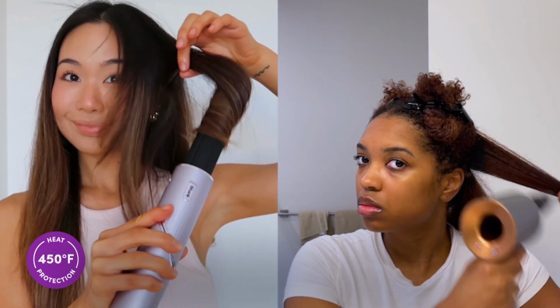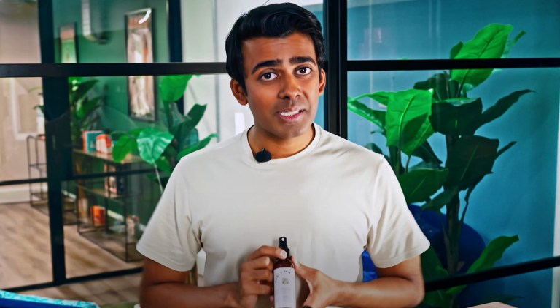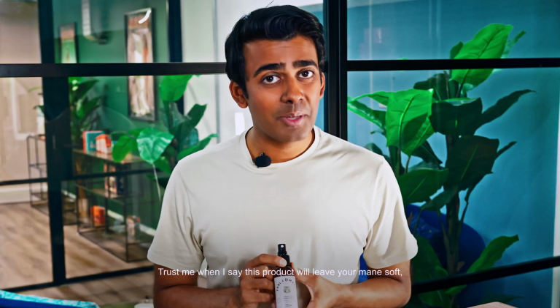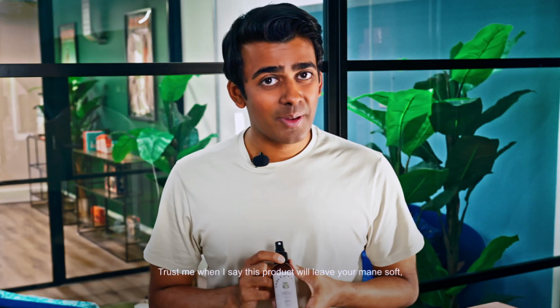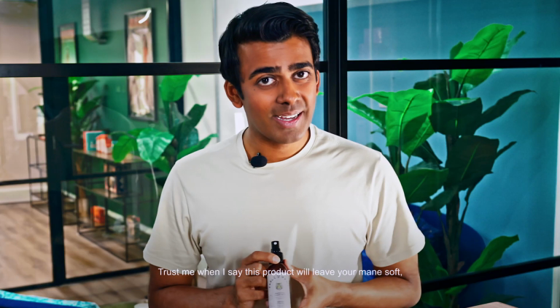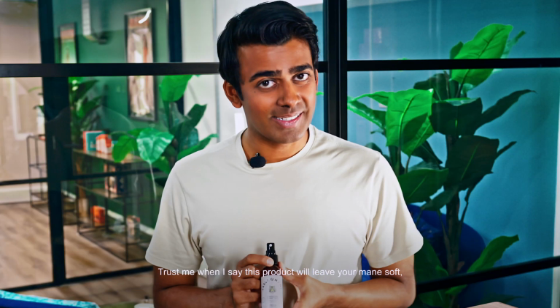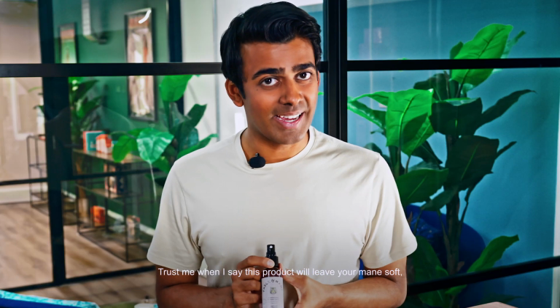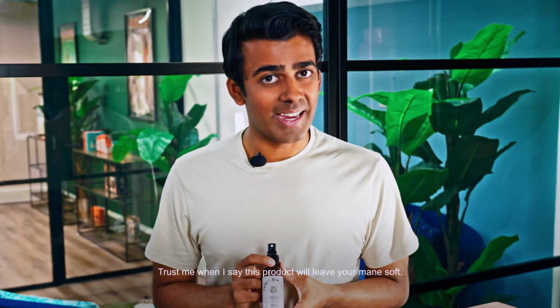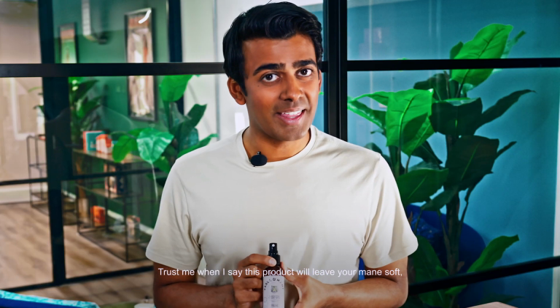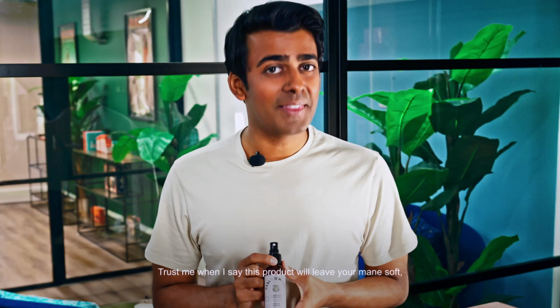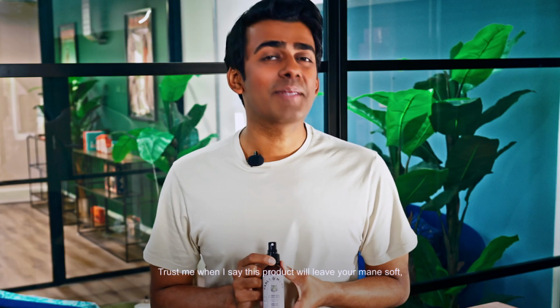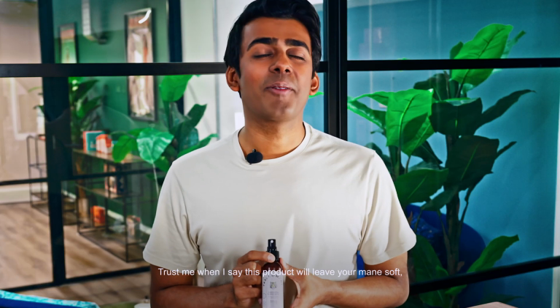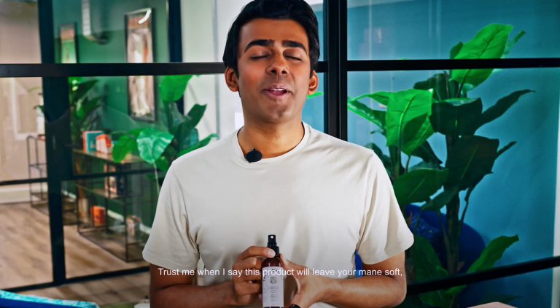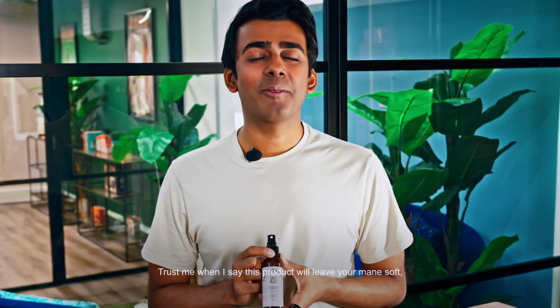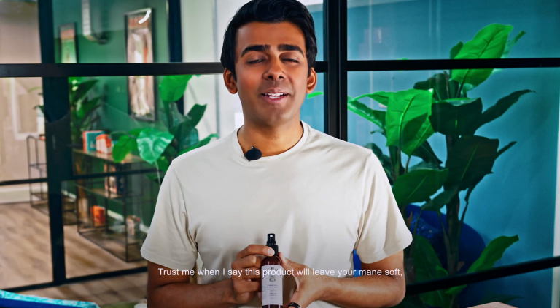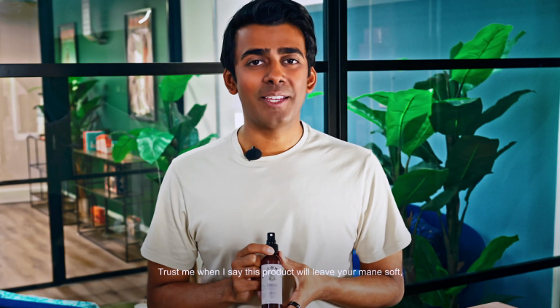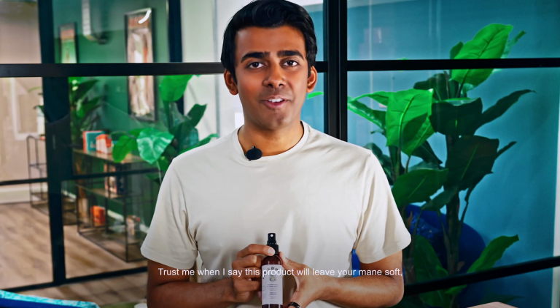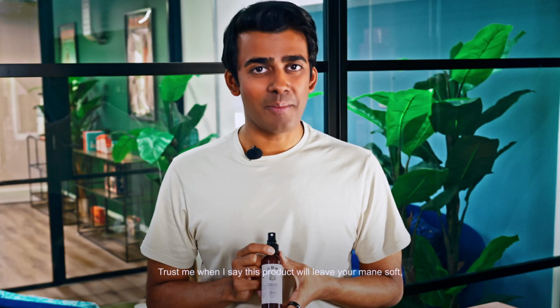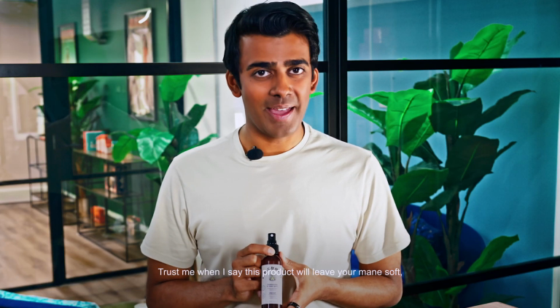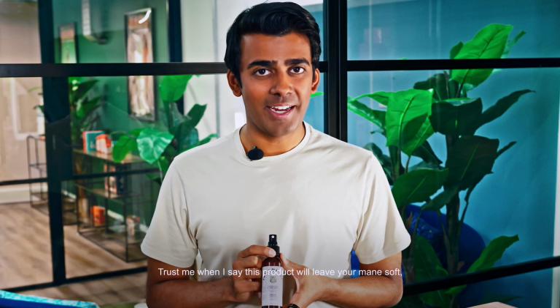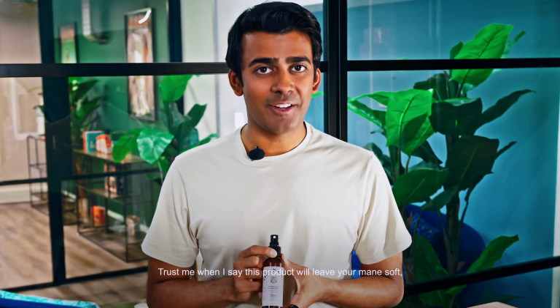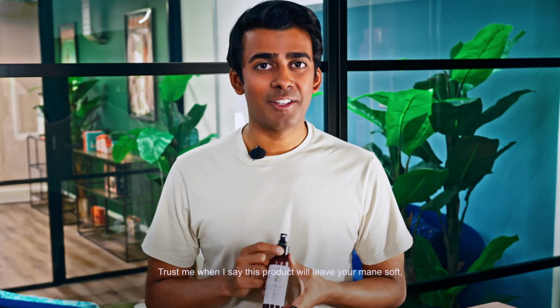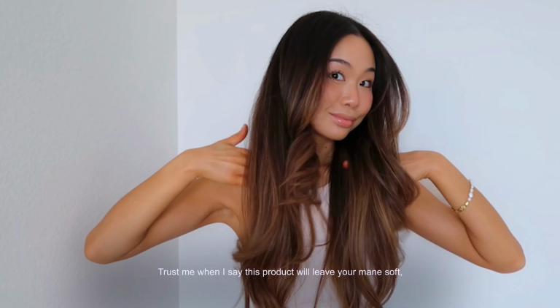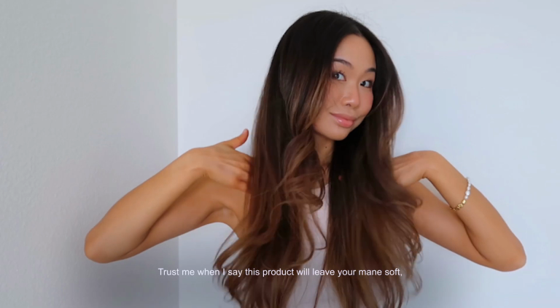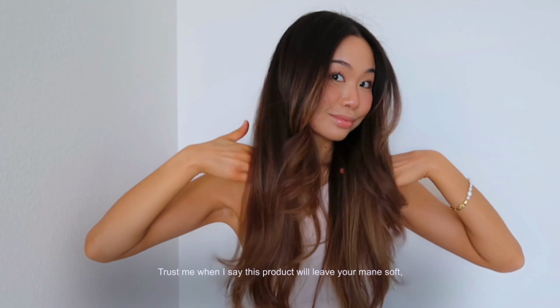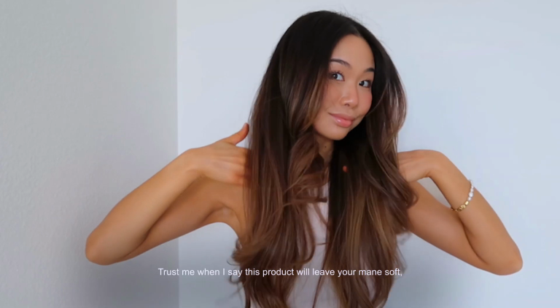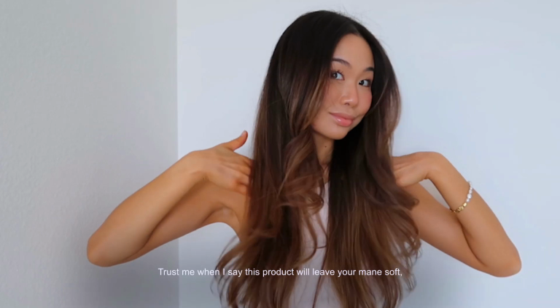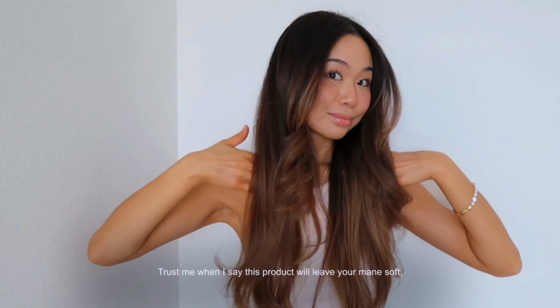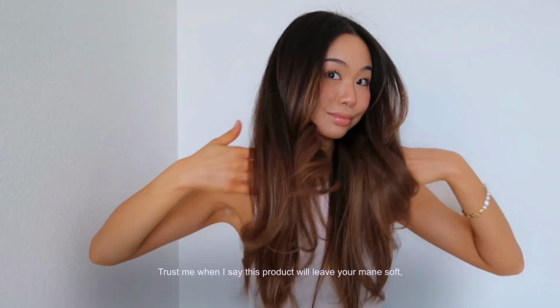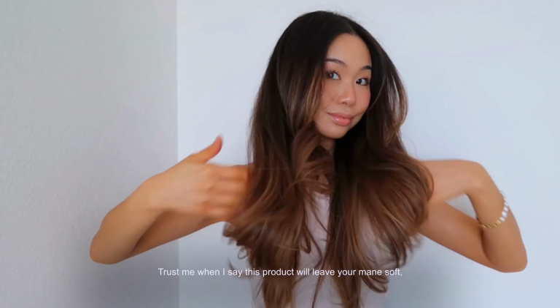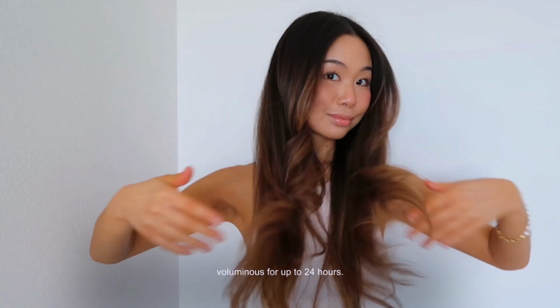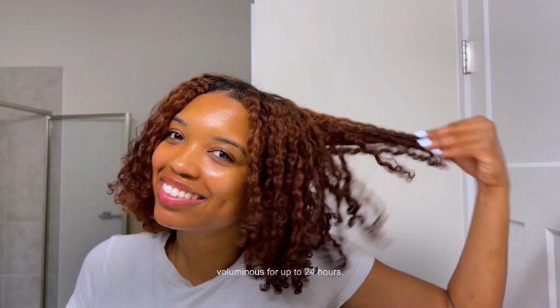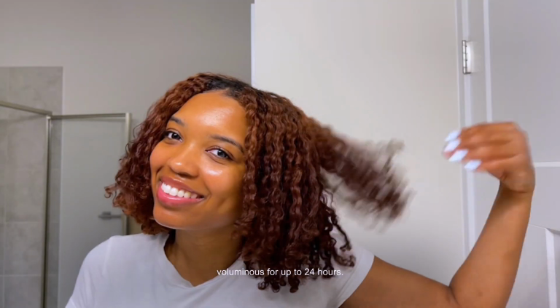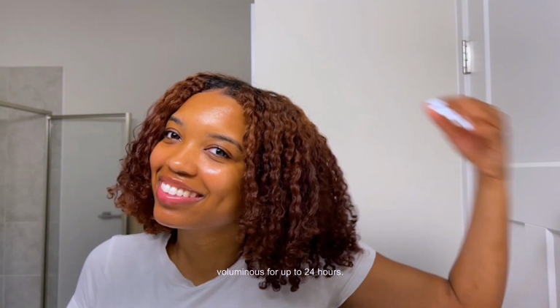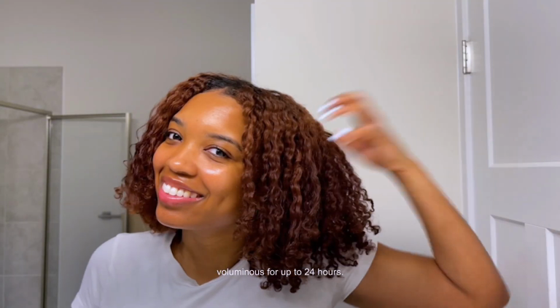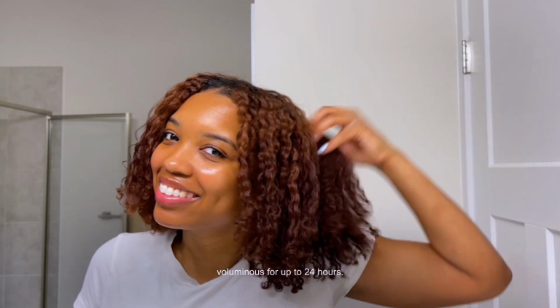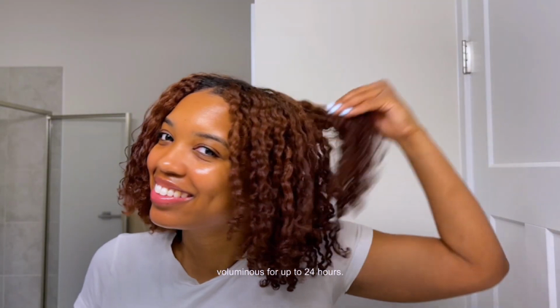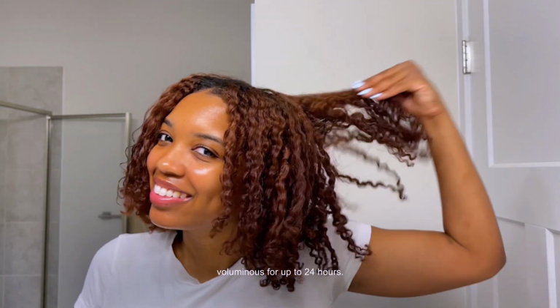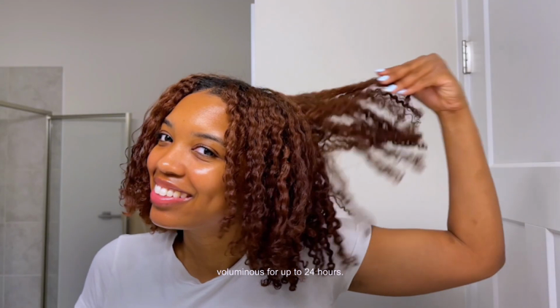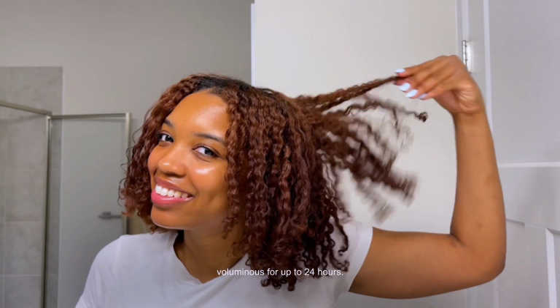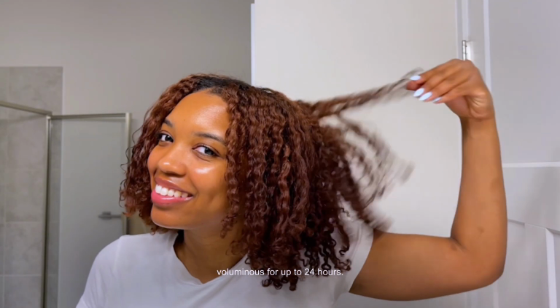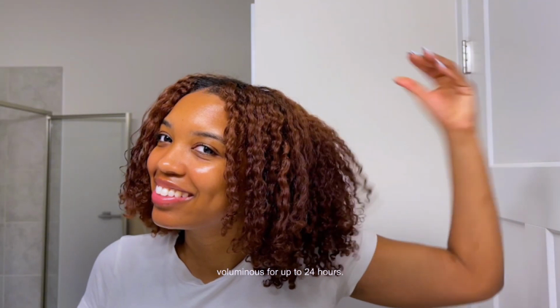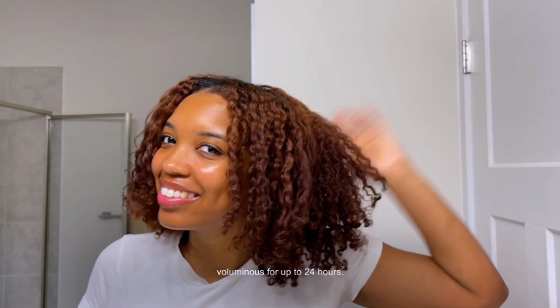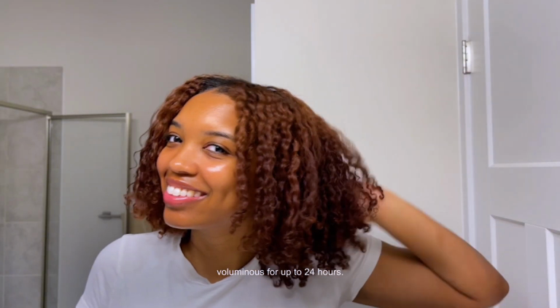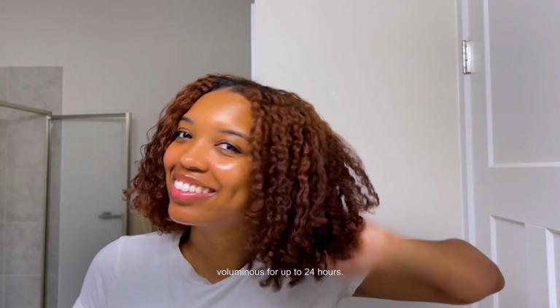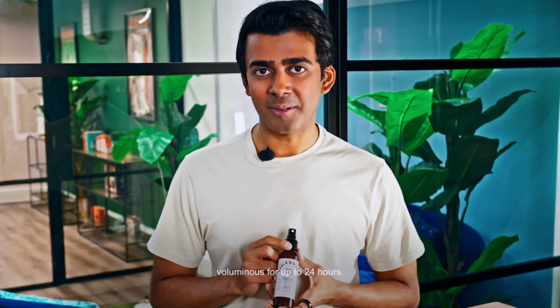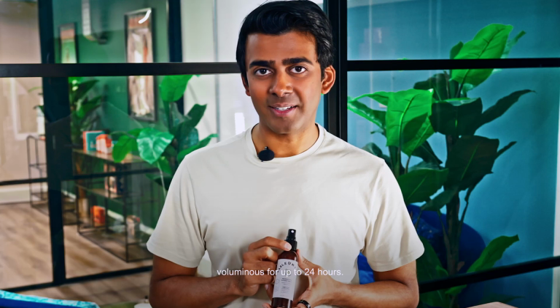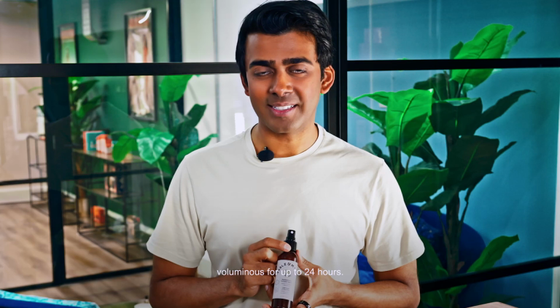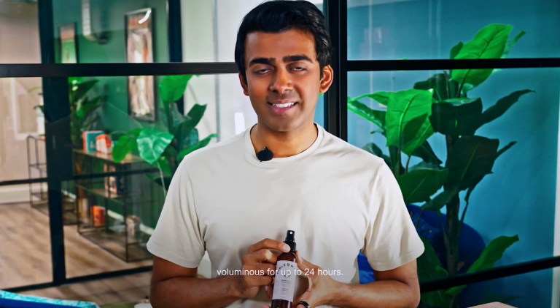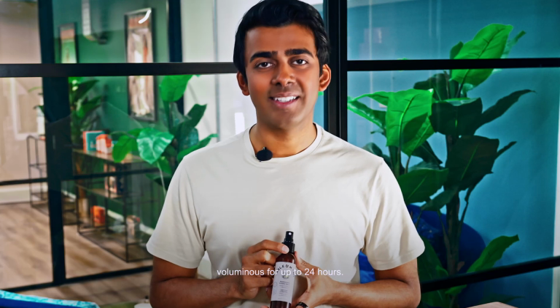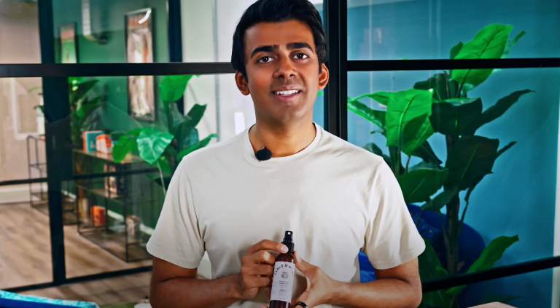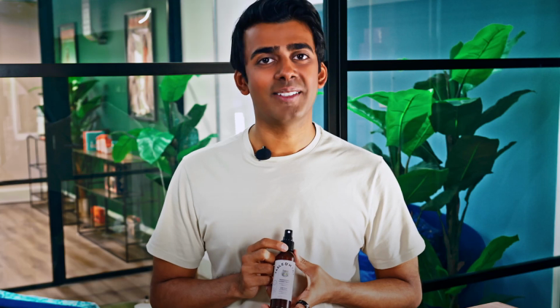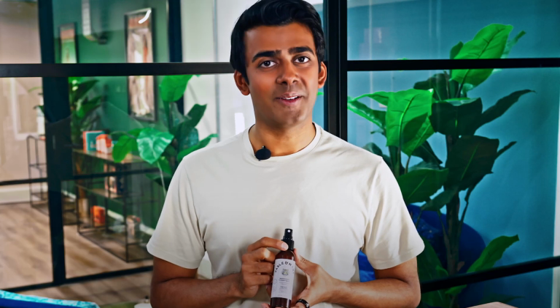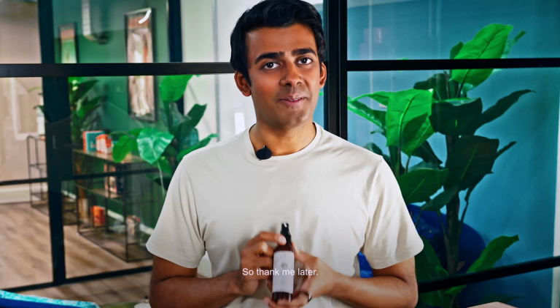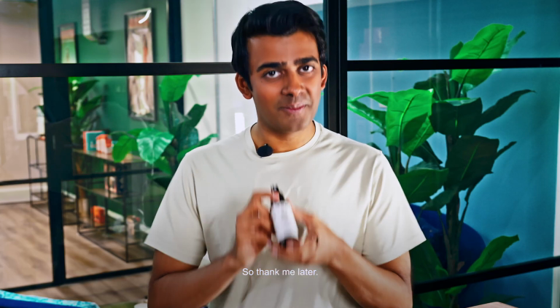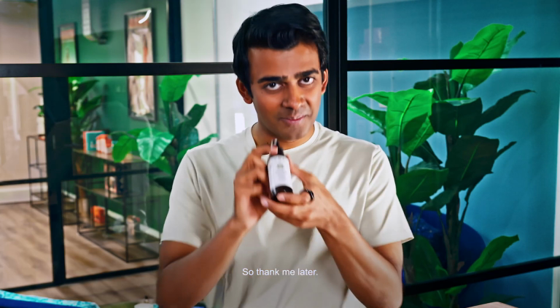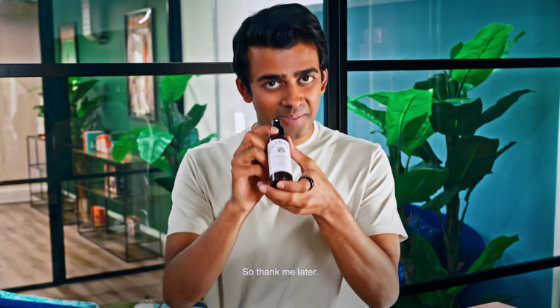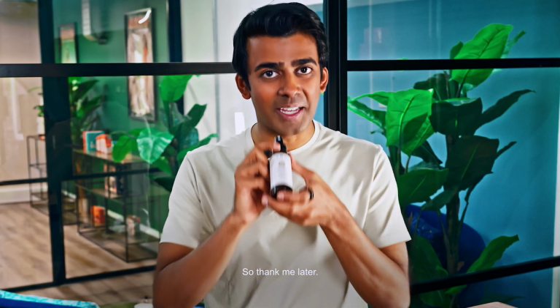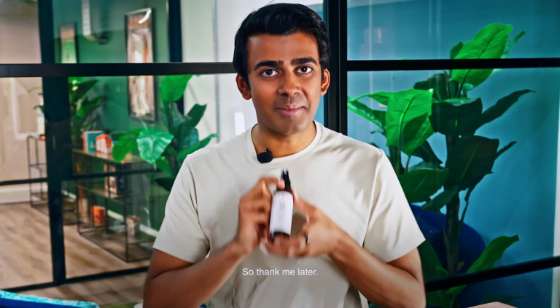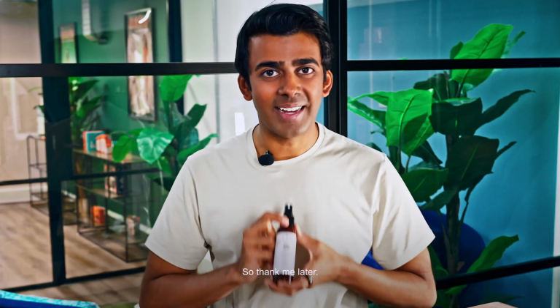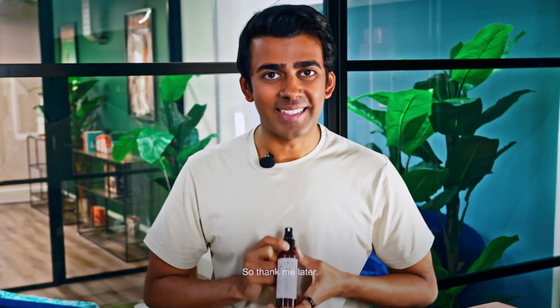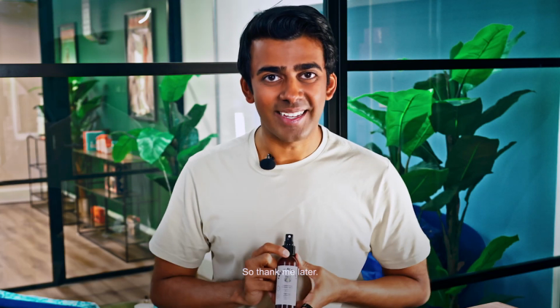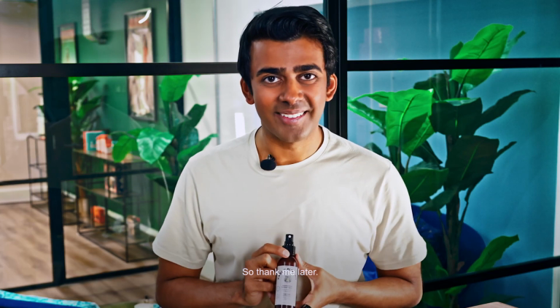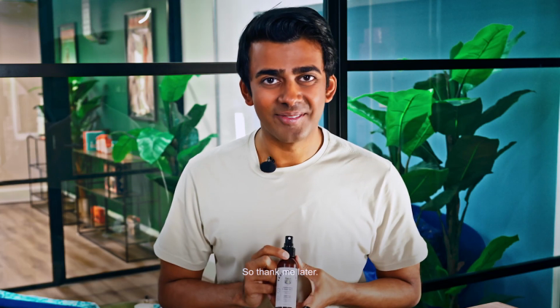Trust me when I say this product will leave your mane soft, voluminous, for up to 24 hours, so thank me later.